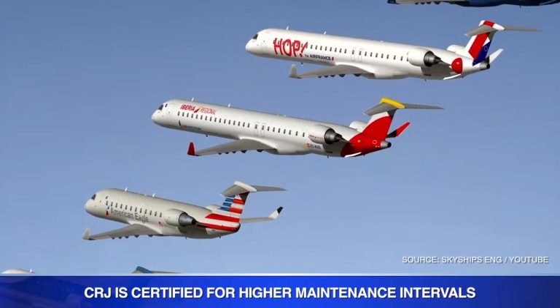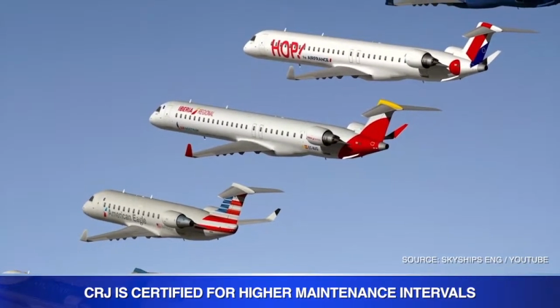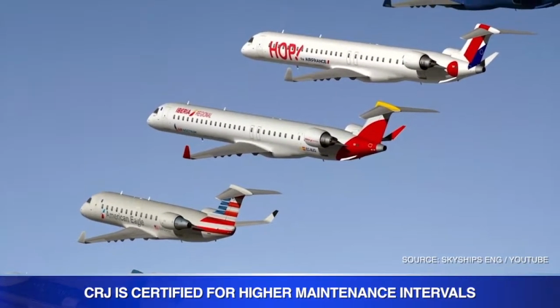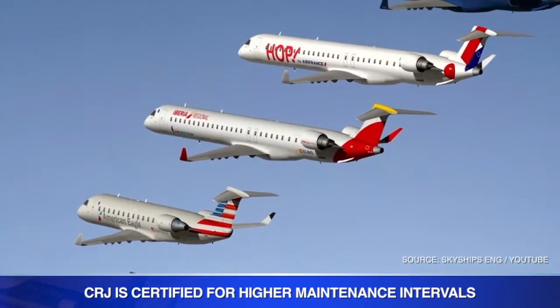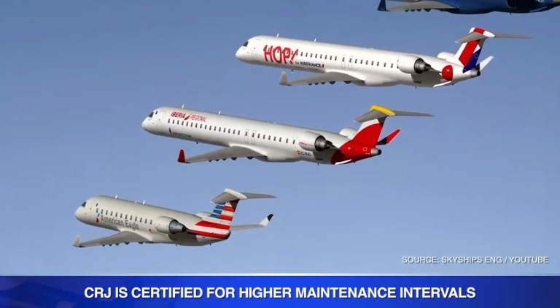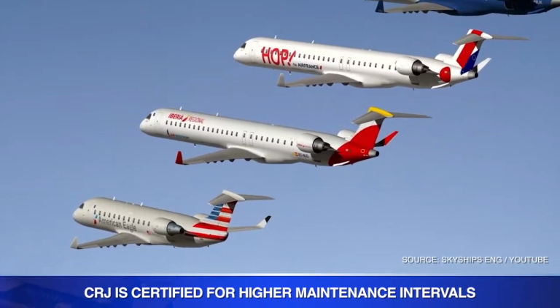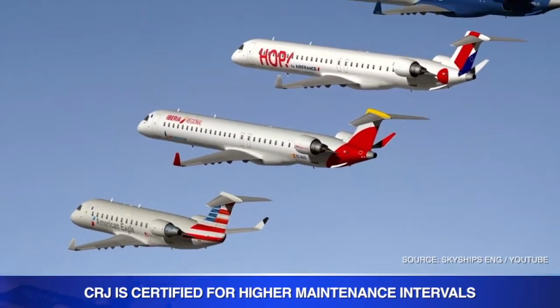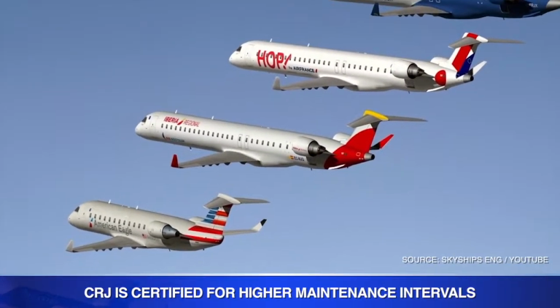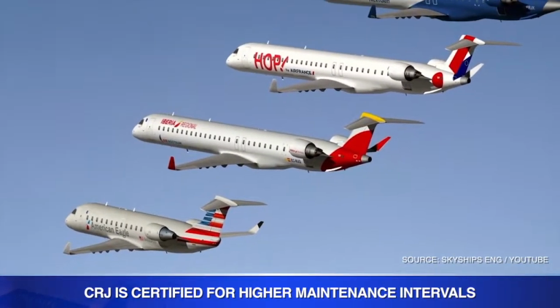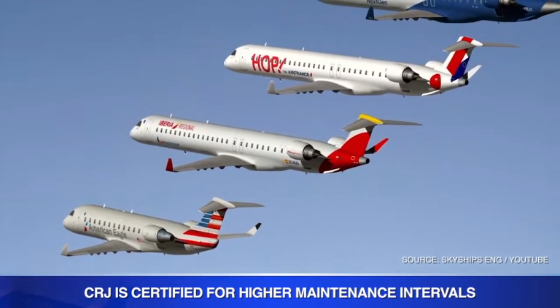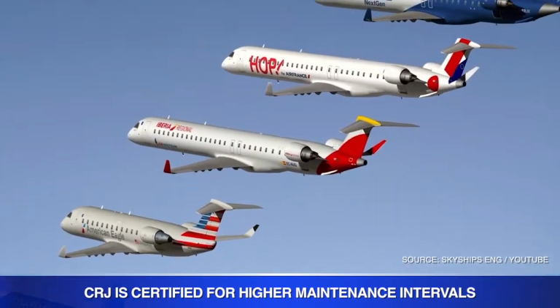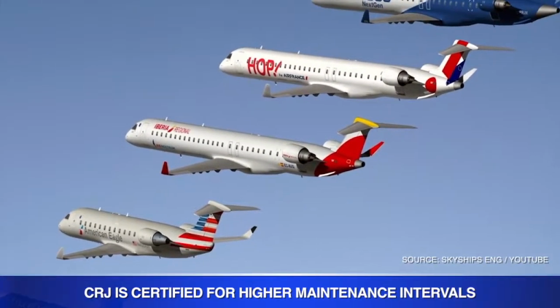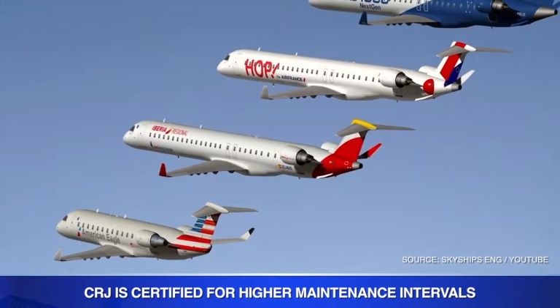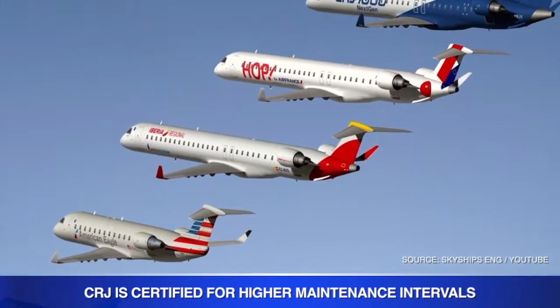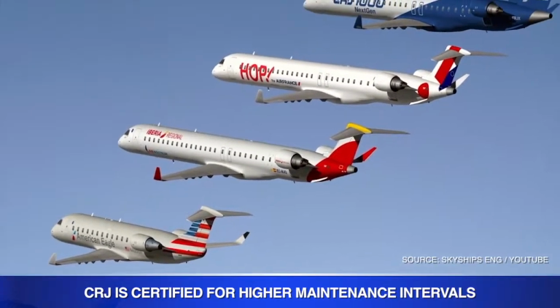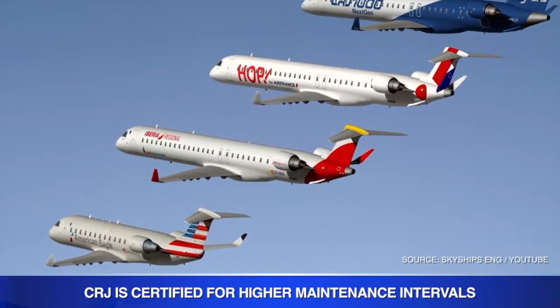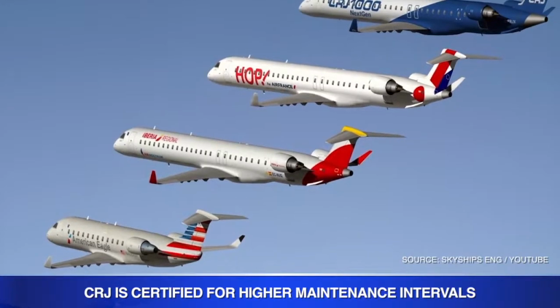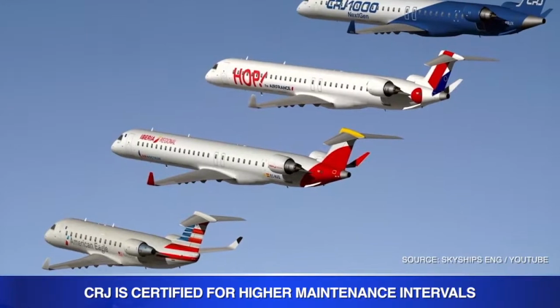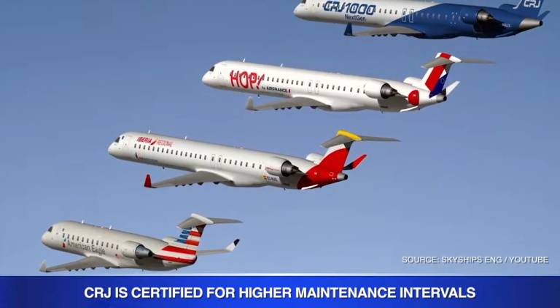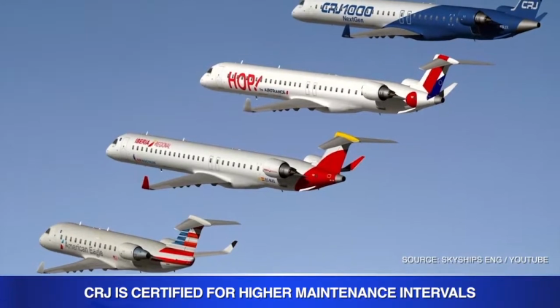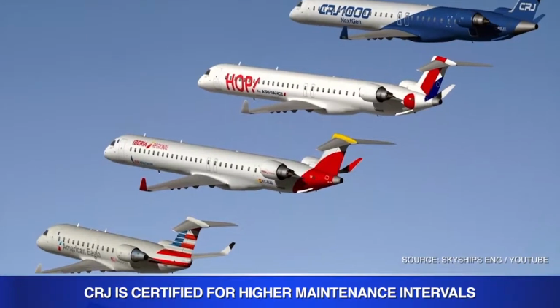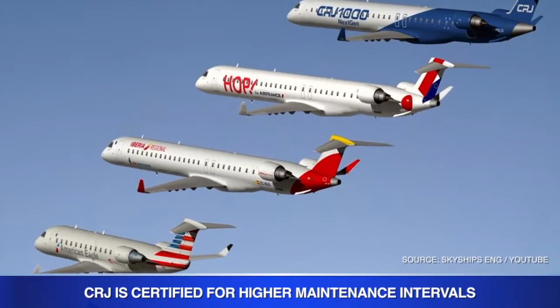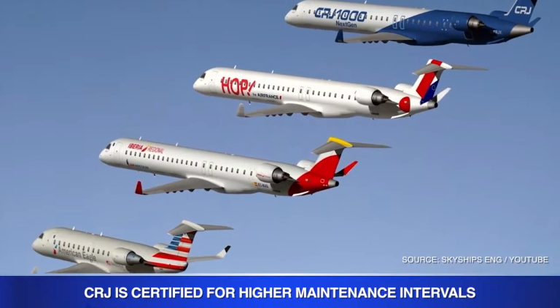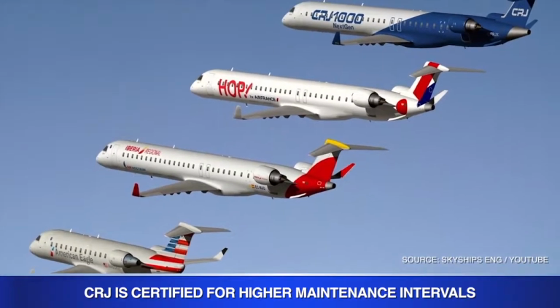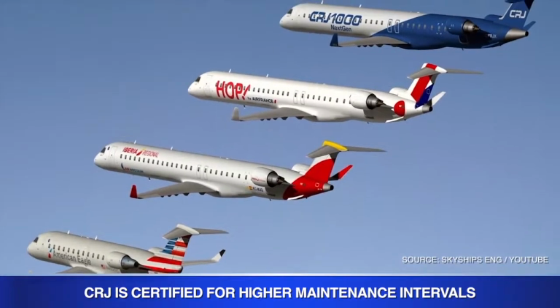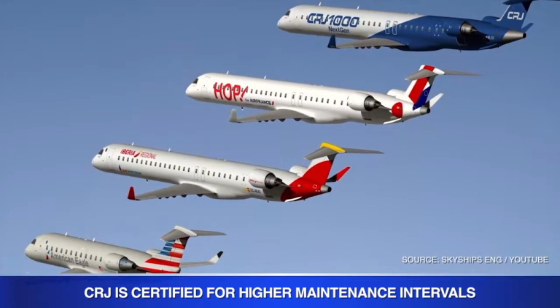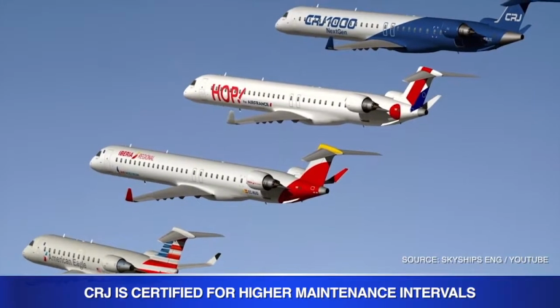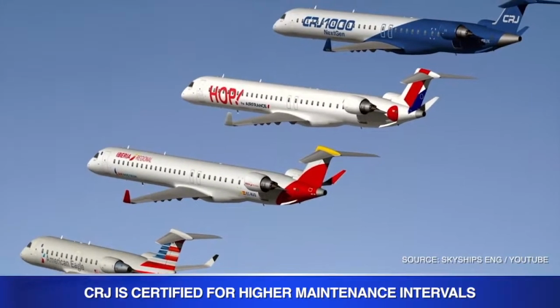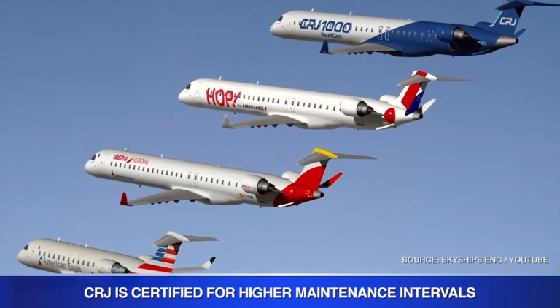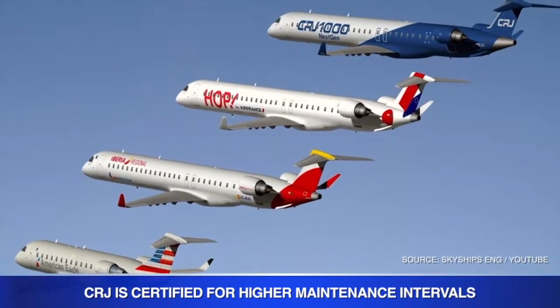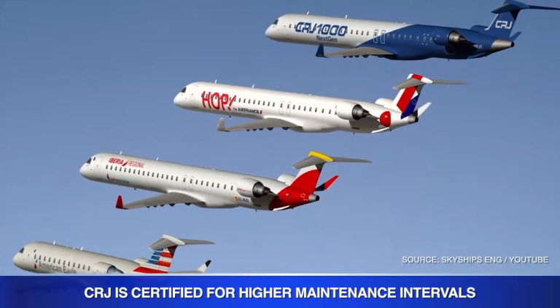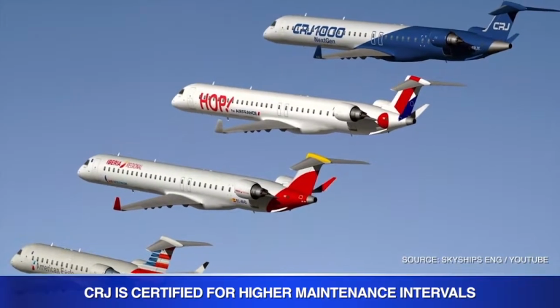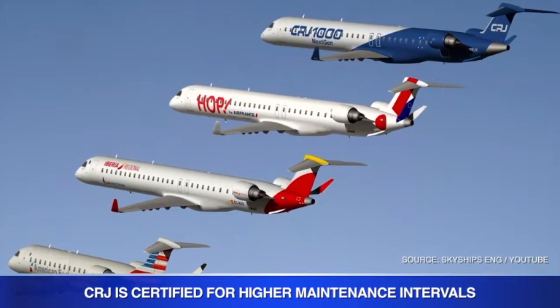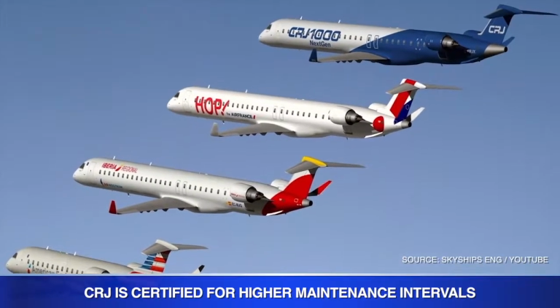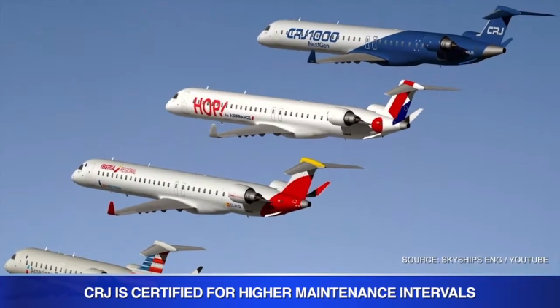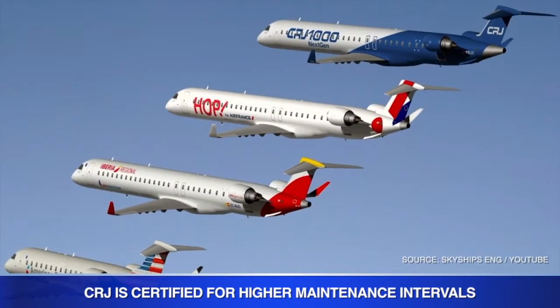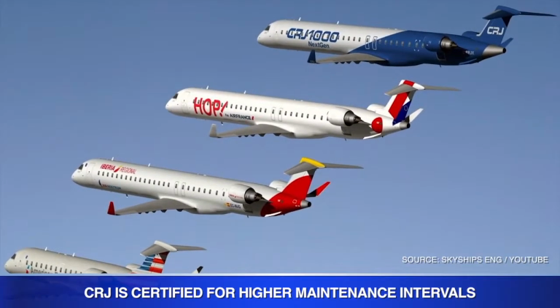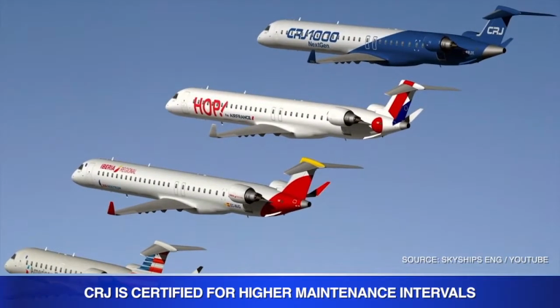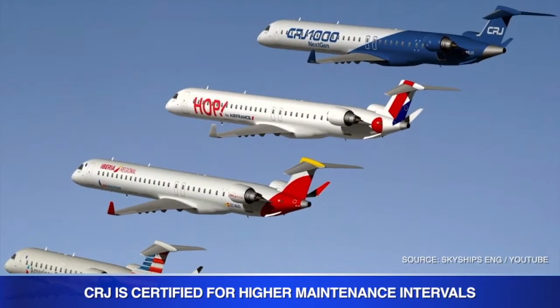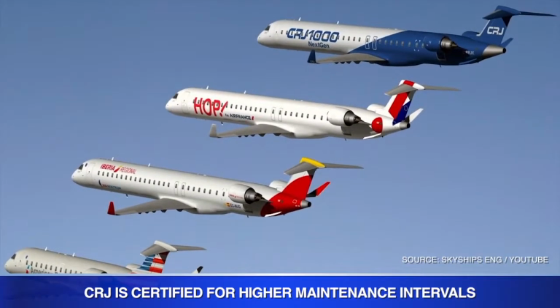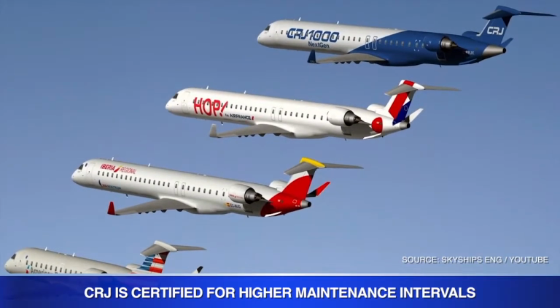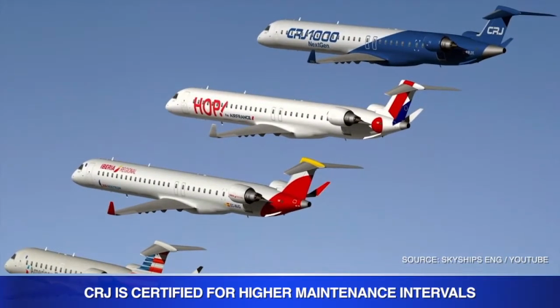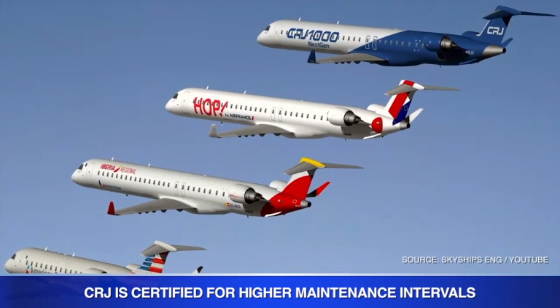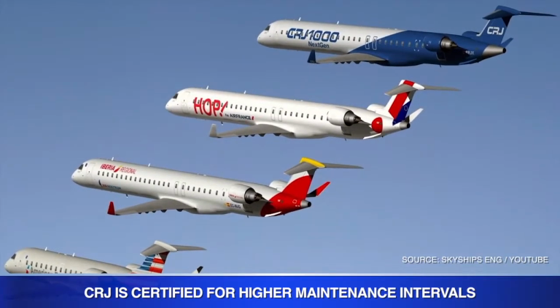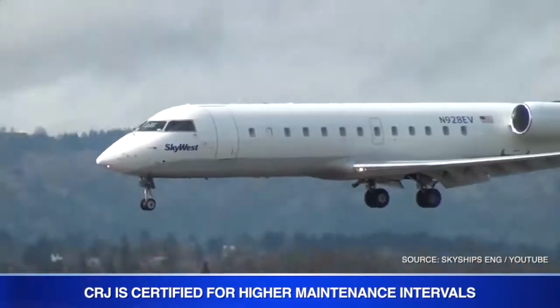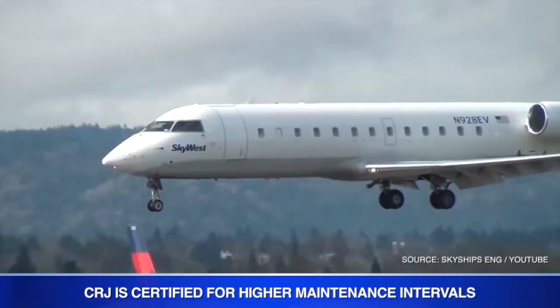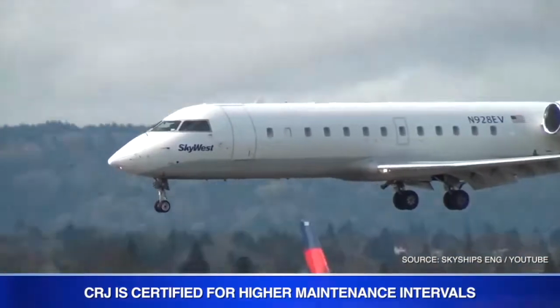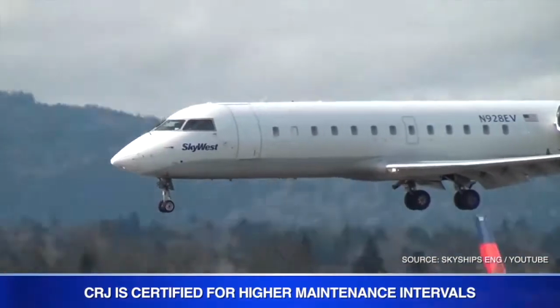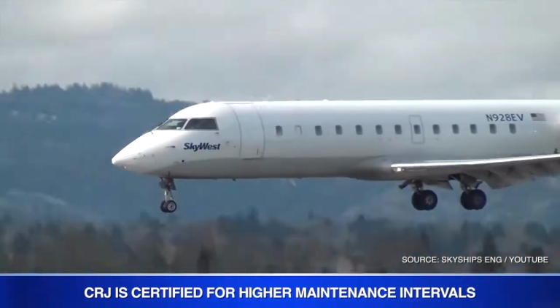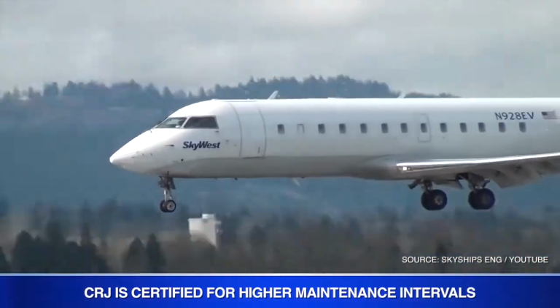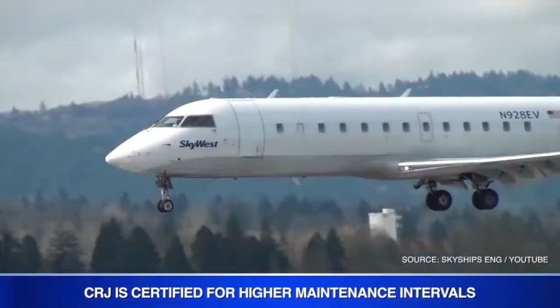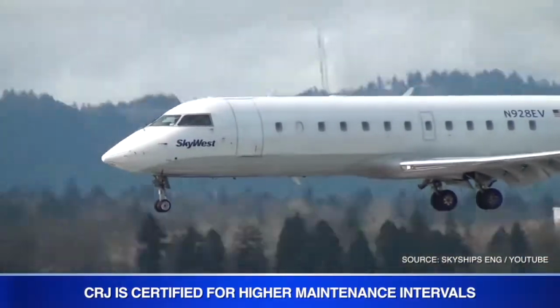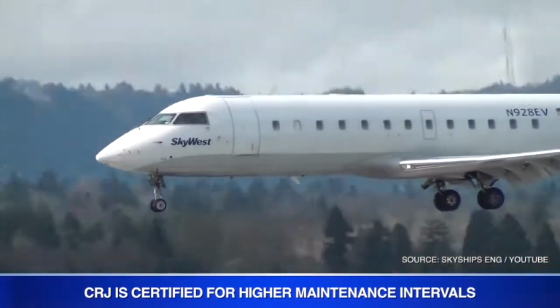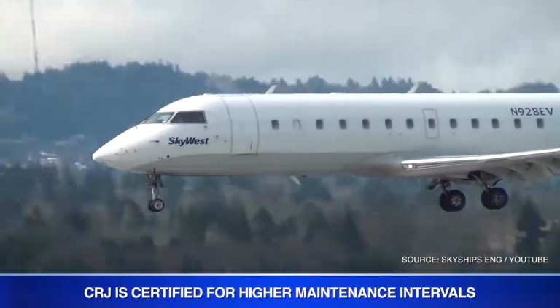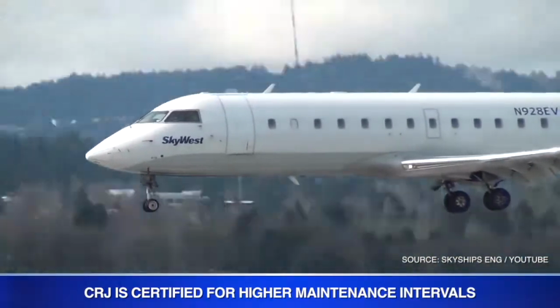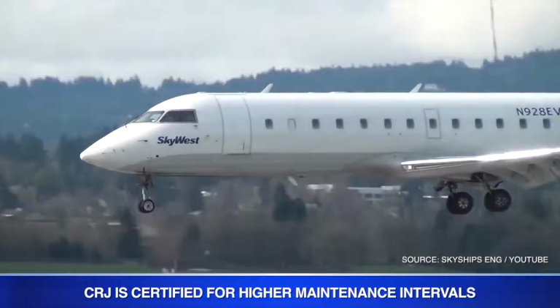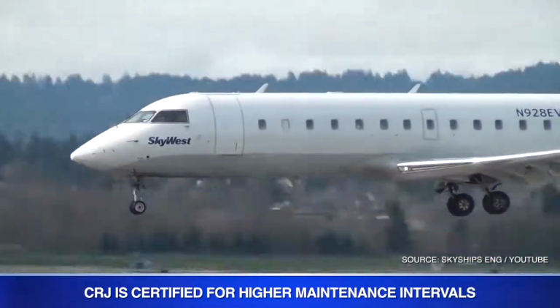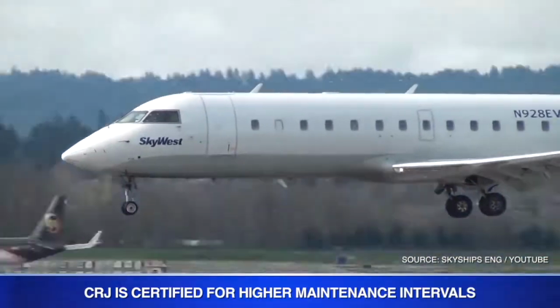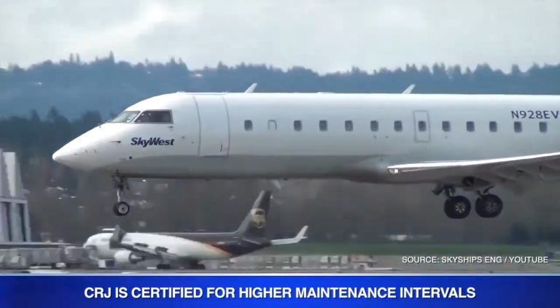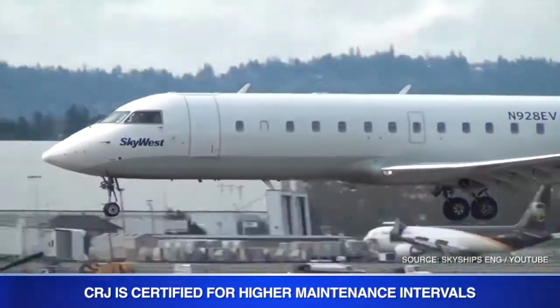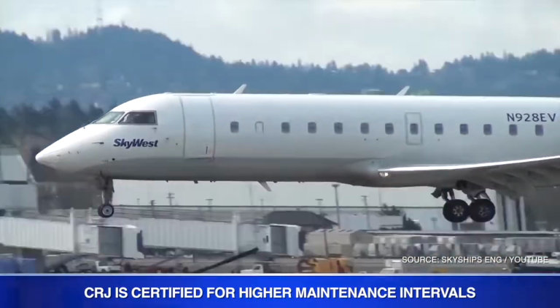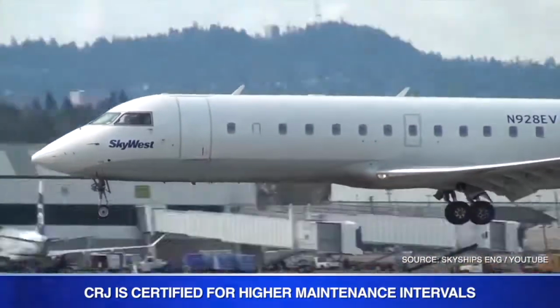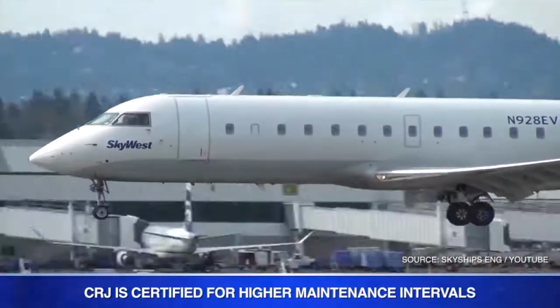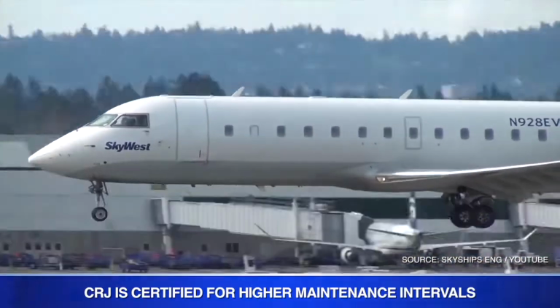The maintenance intervals, explains Bombardier, have doubled since the launch of the CRJ aircraft family, which first flew in May 1999.